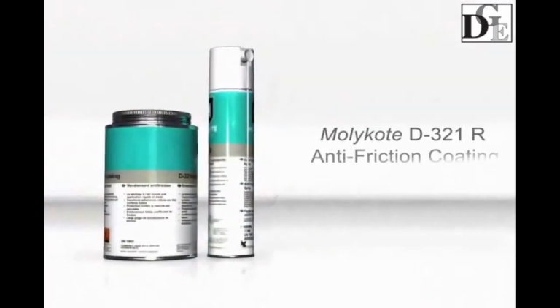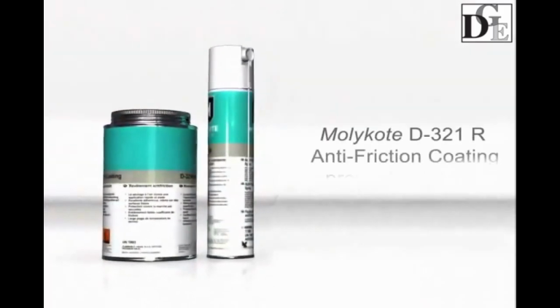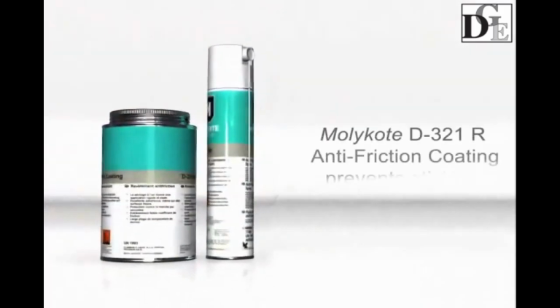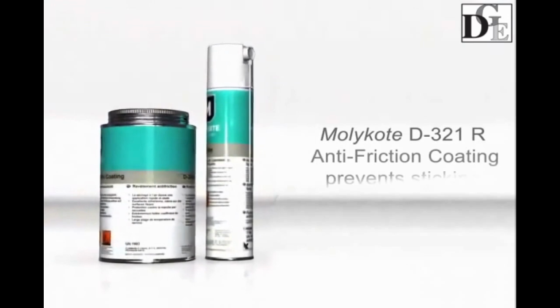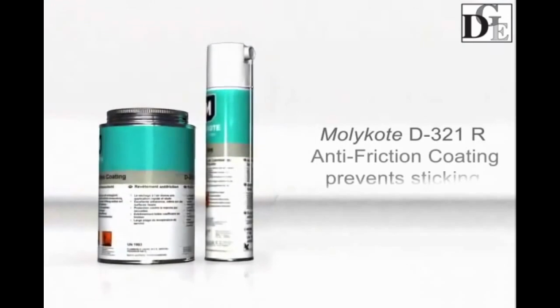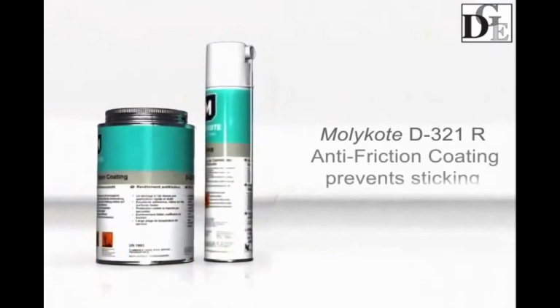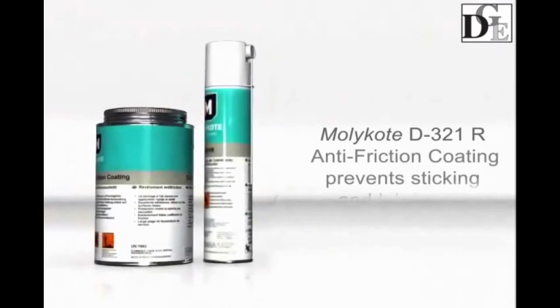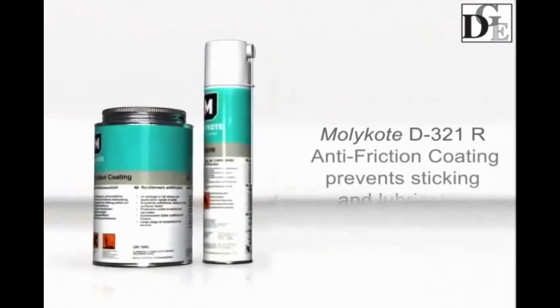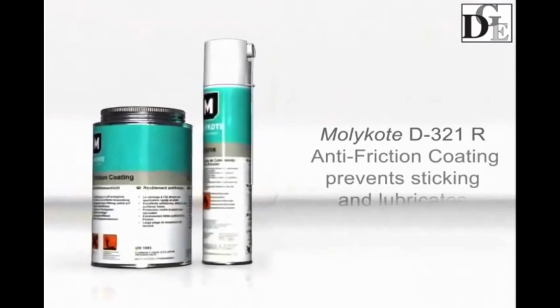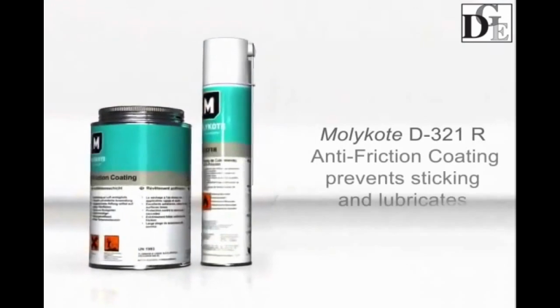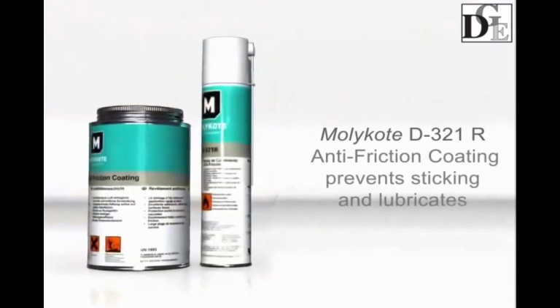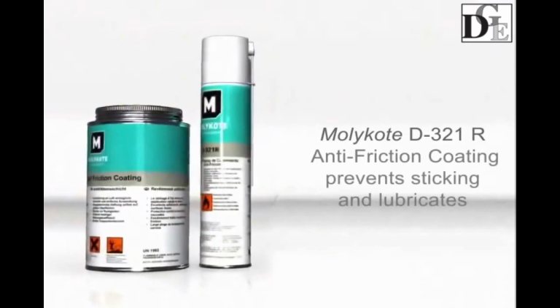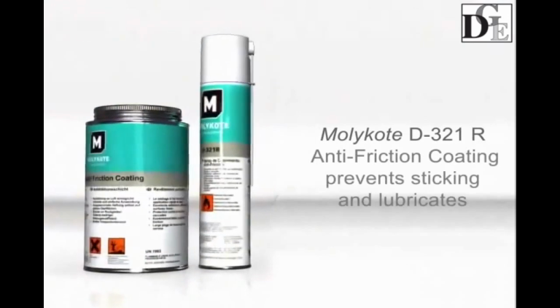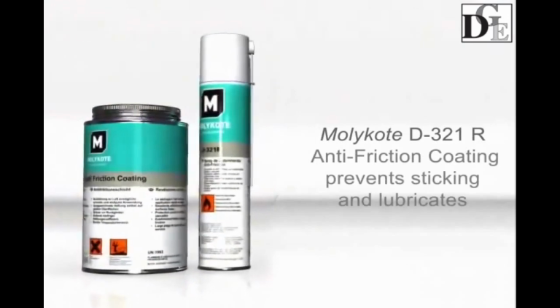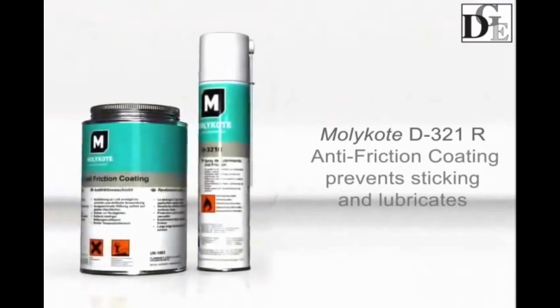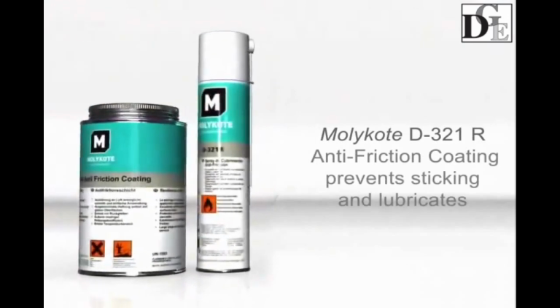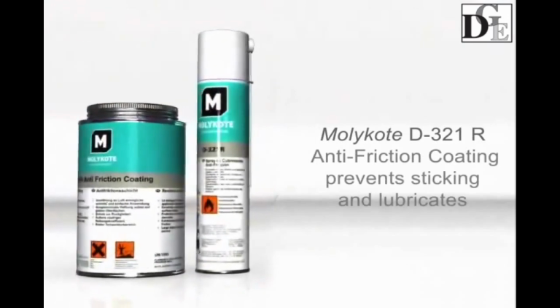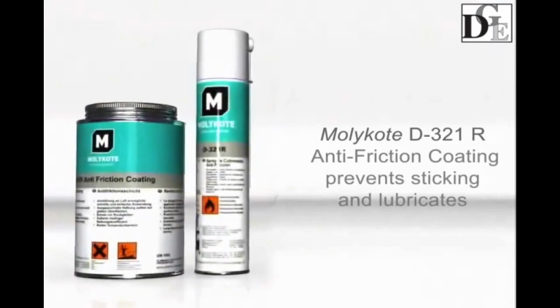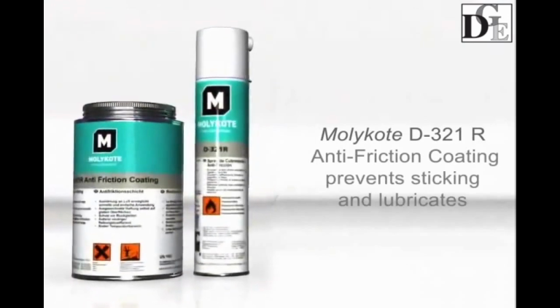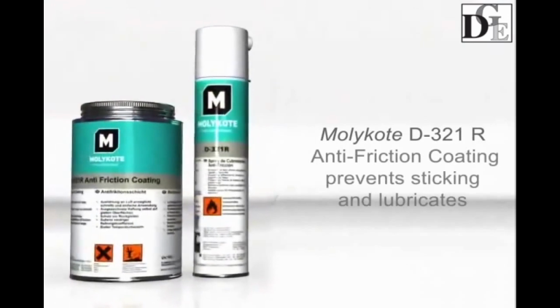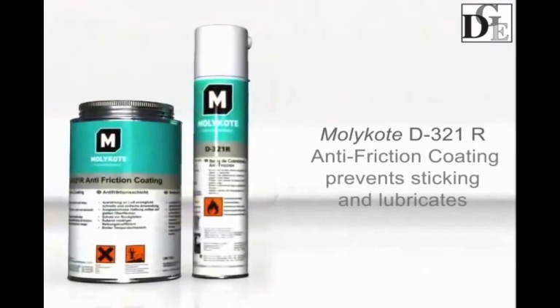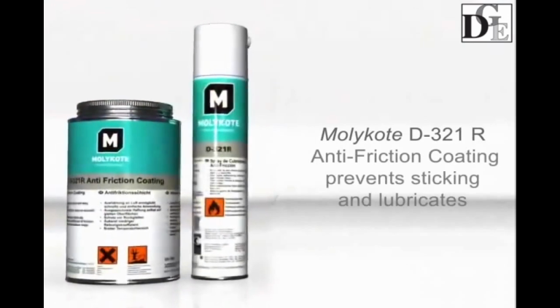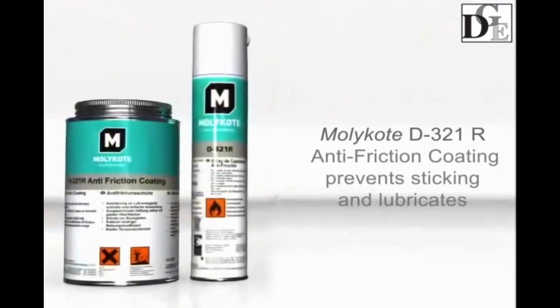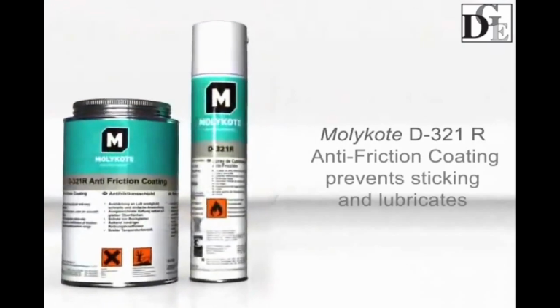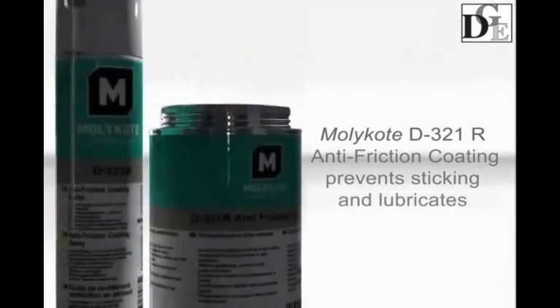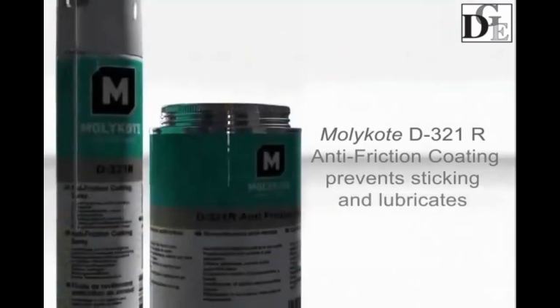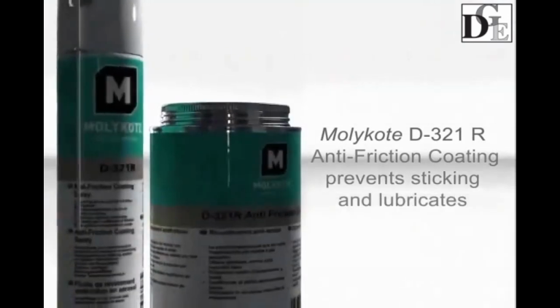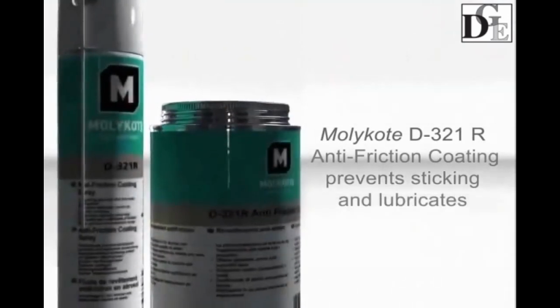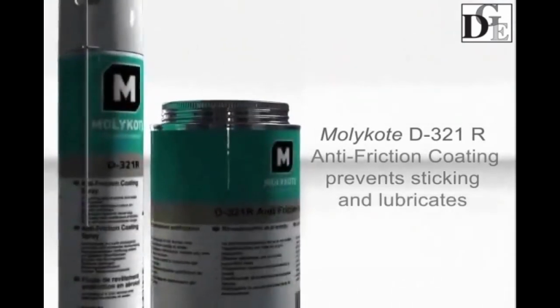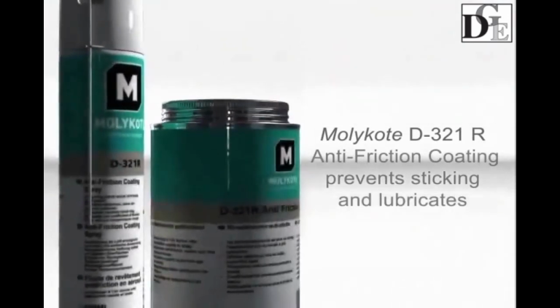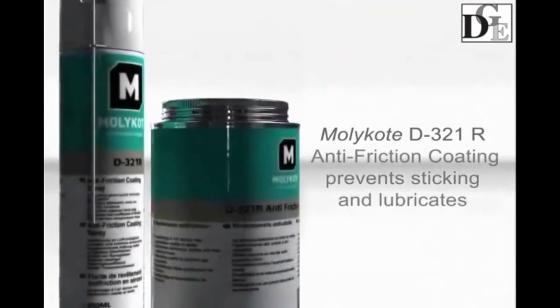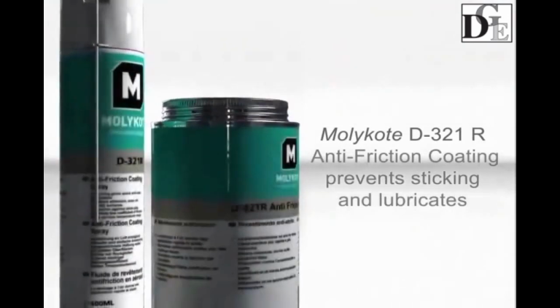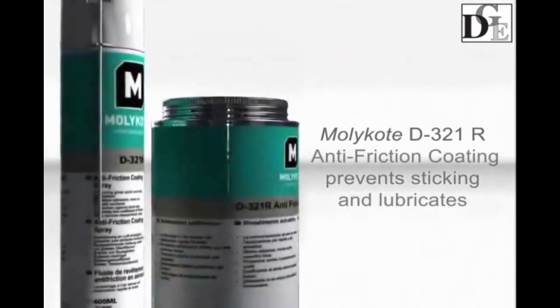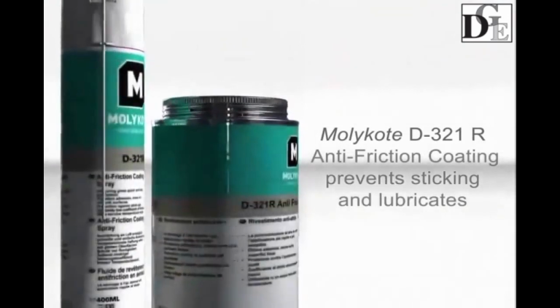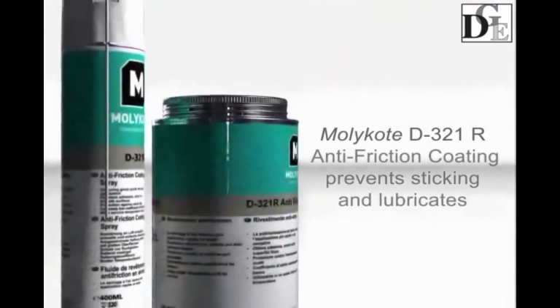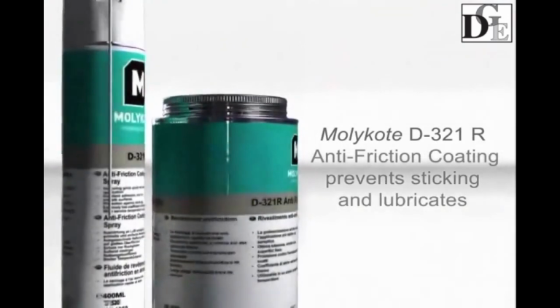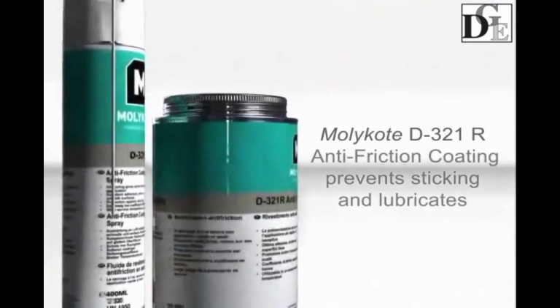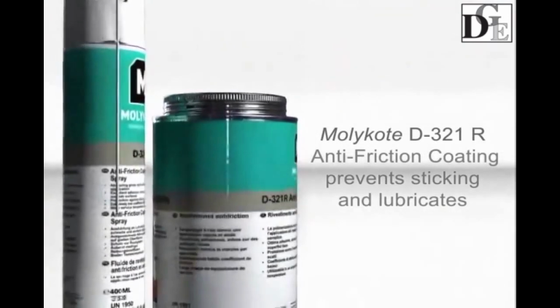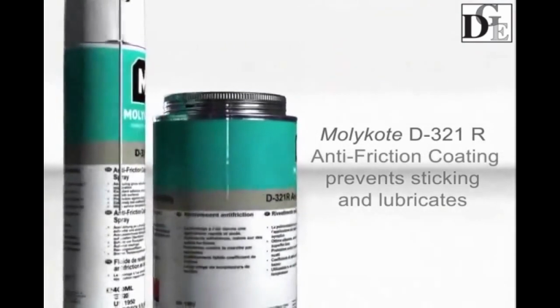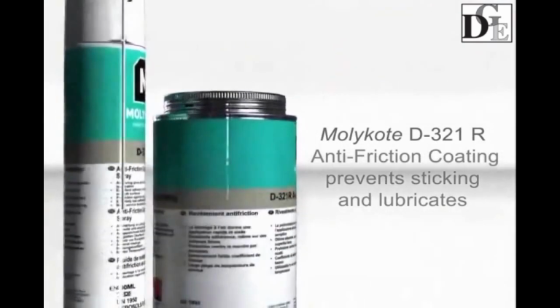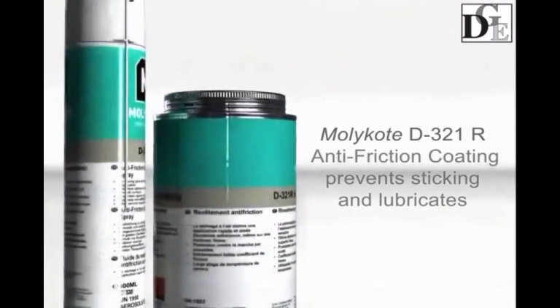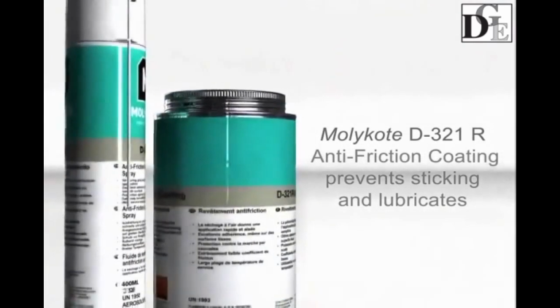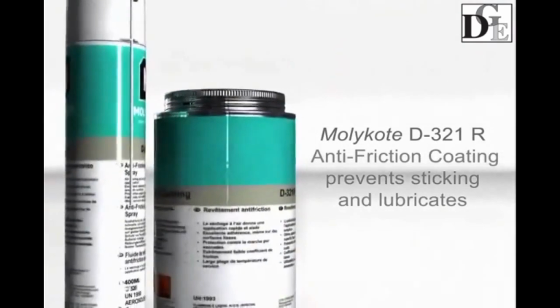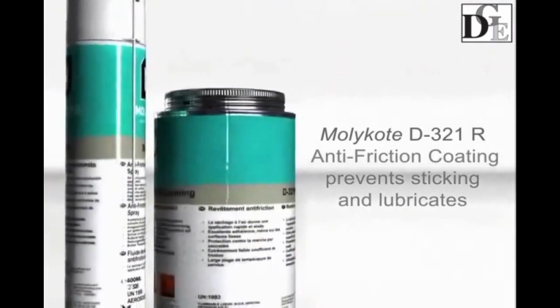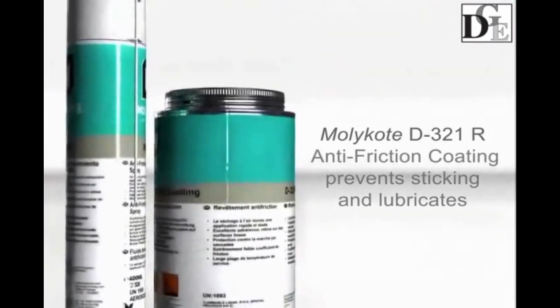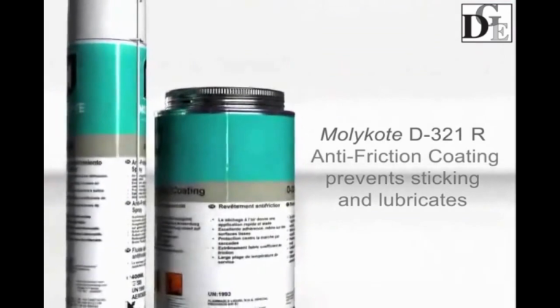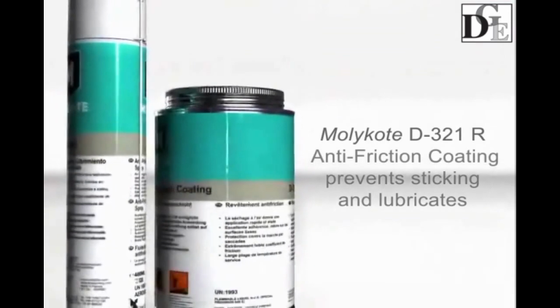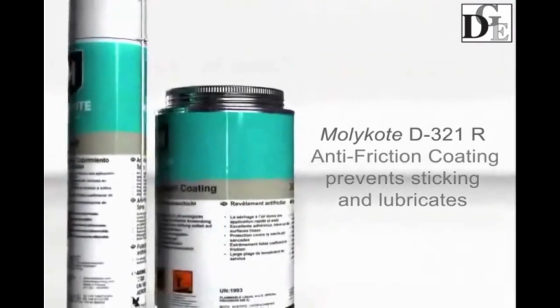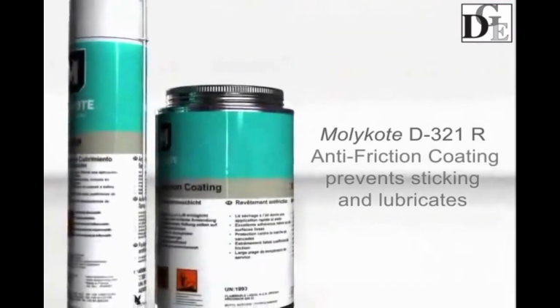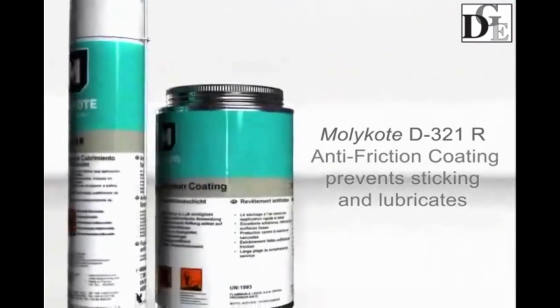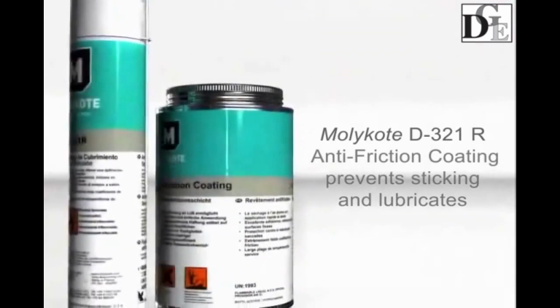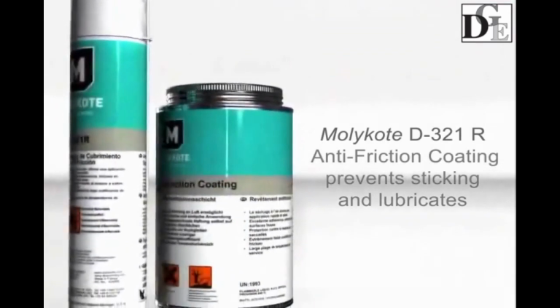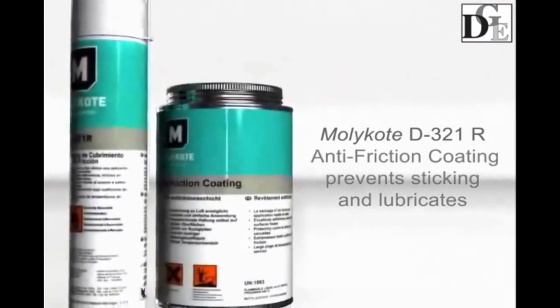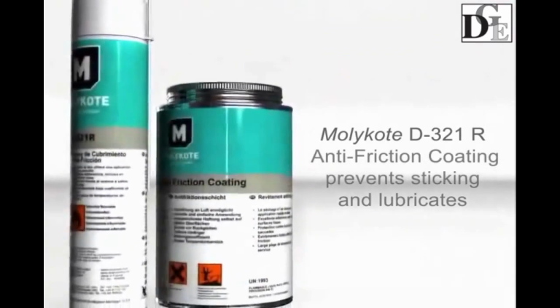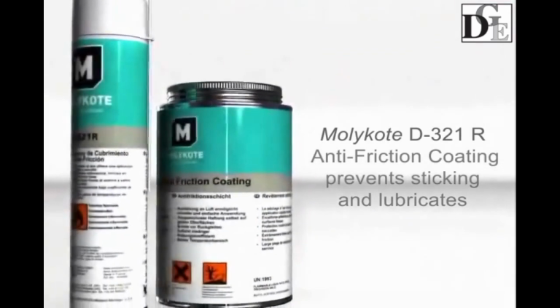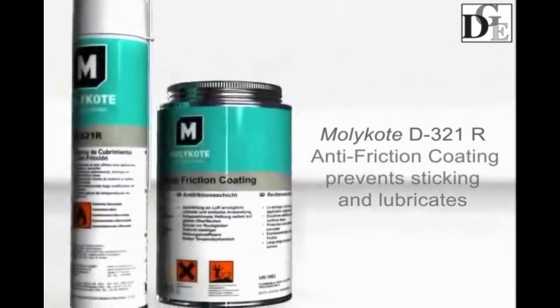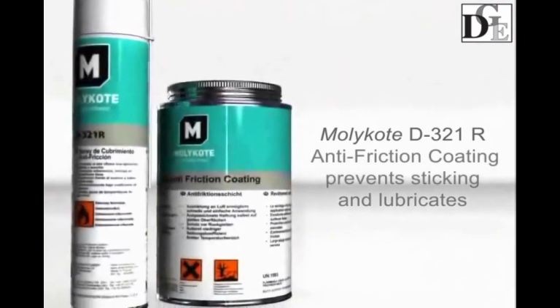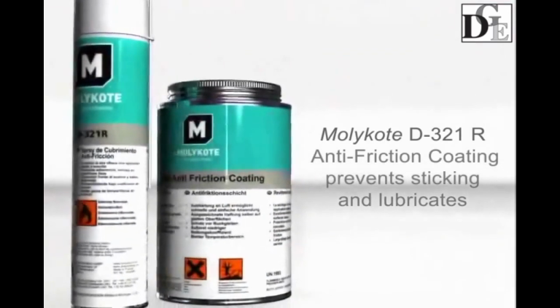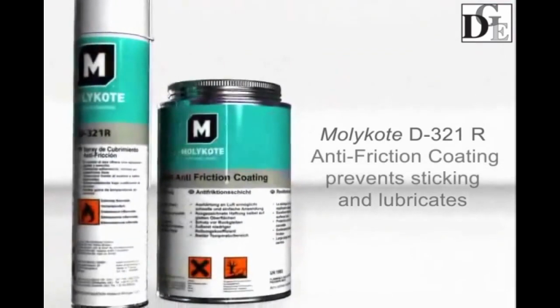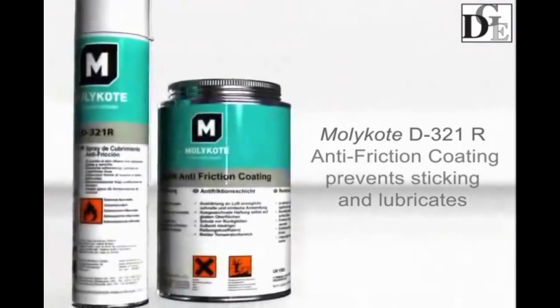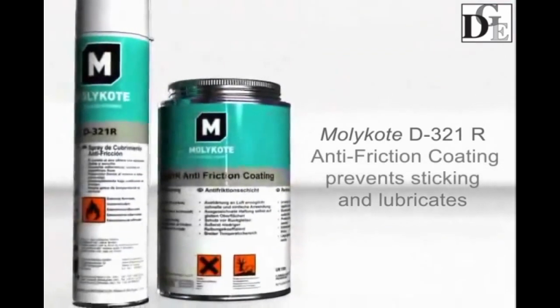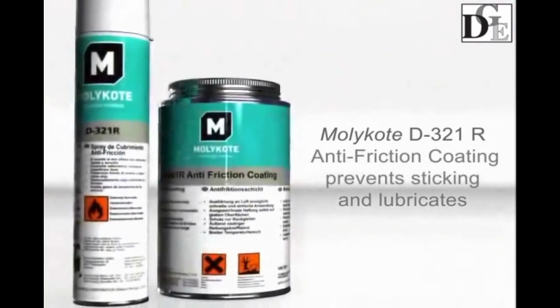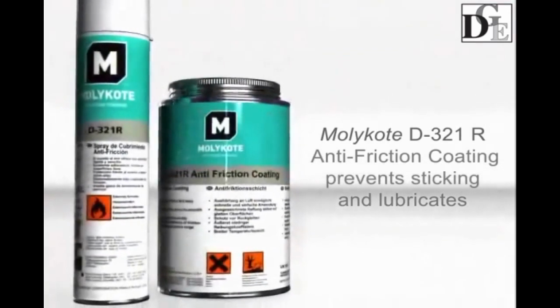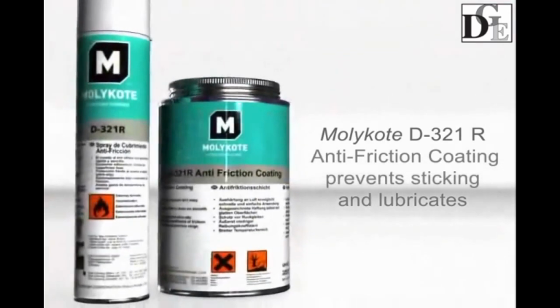Only dry film lubricating anti-friction coatings can provide chain lubrication and prevent dust, sand, and other contamination from sticking.